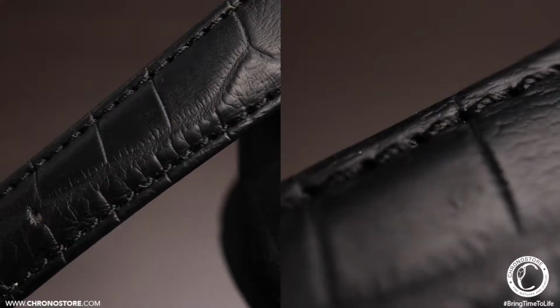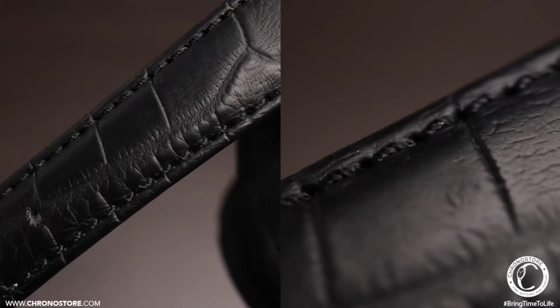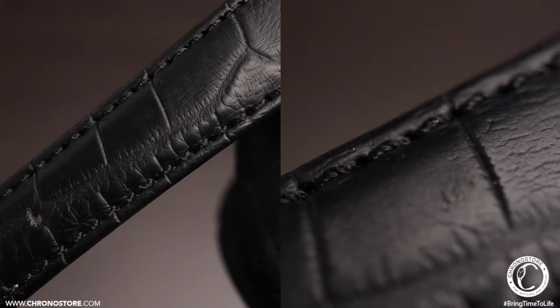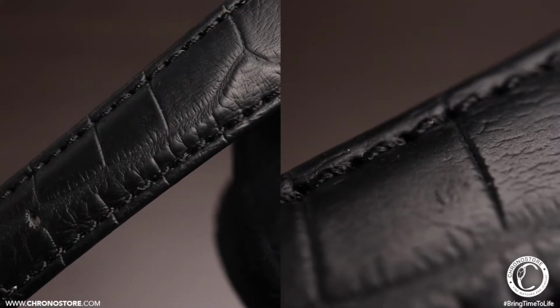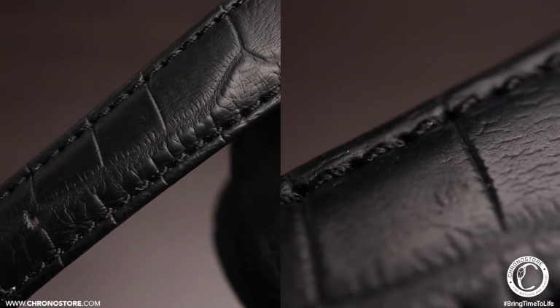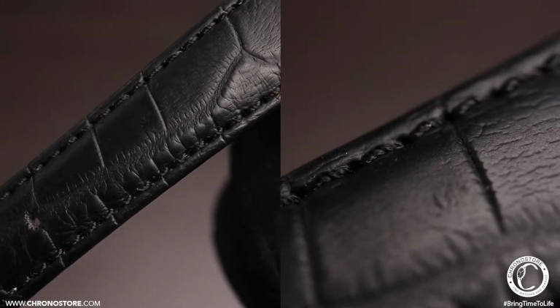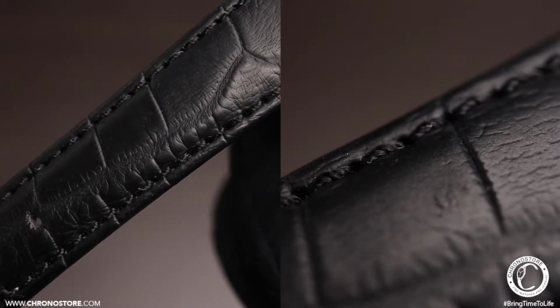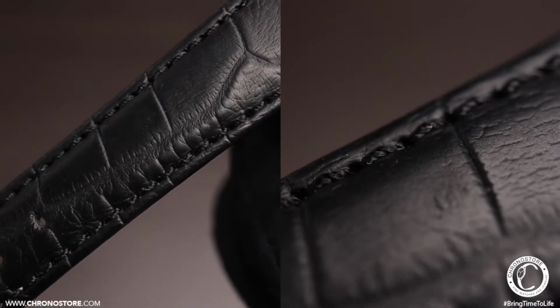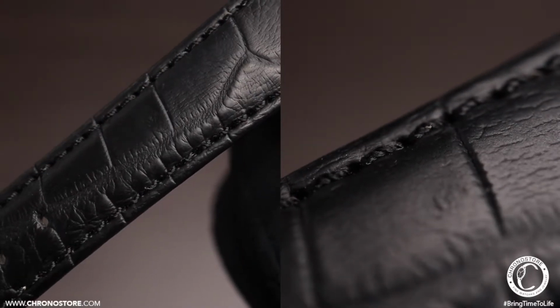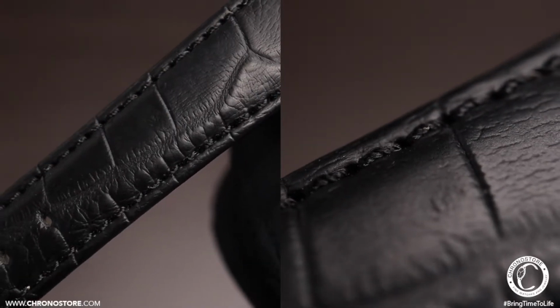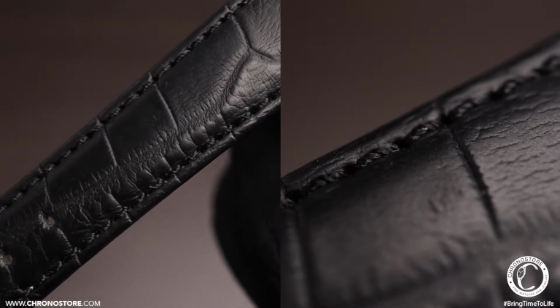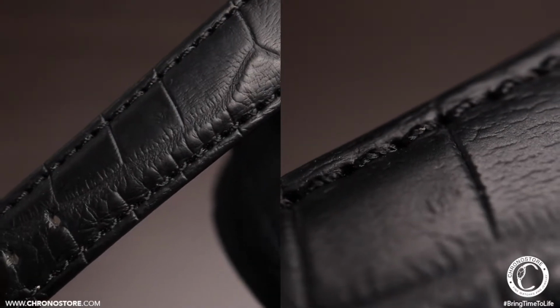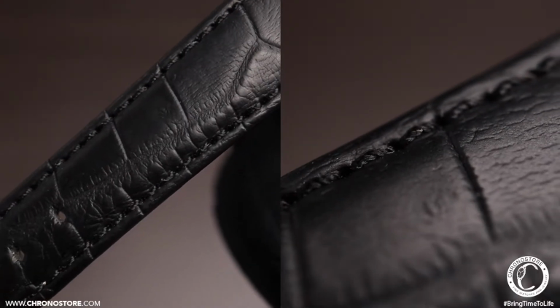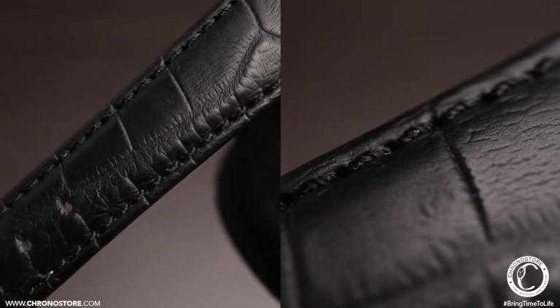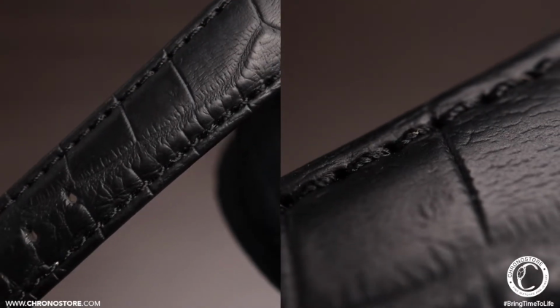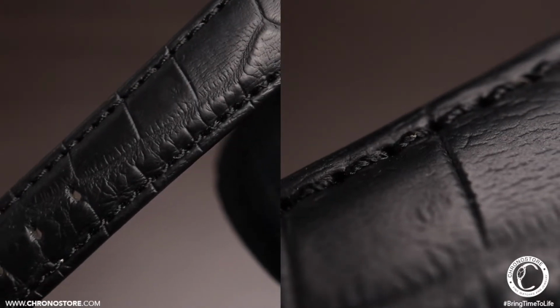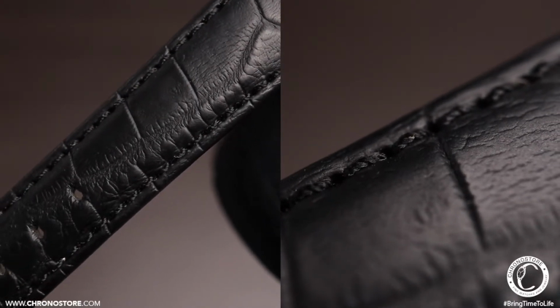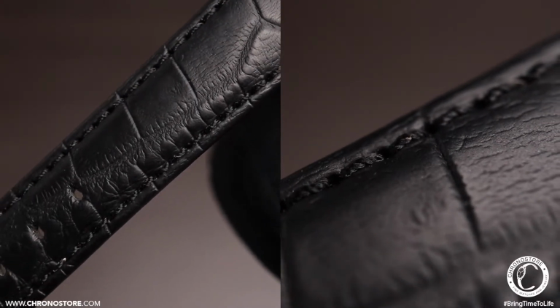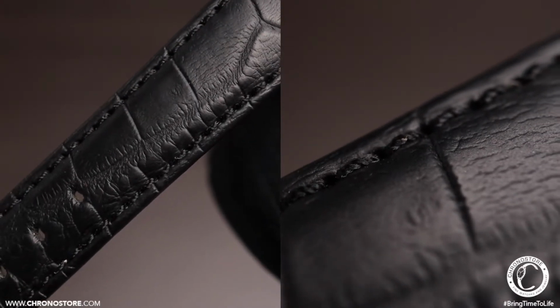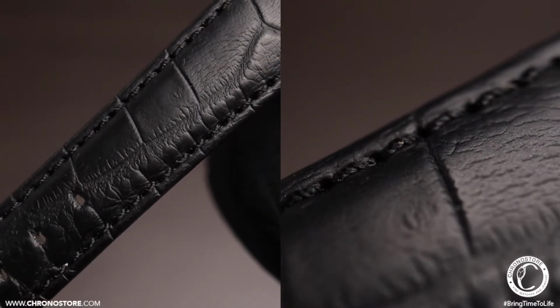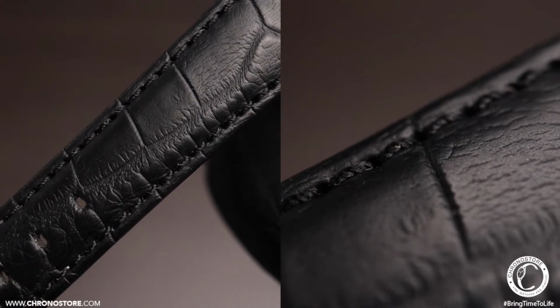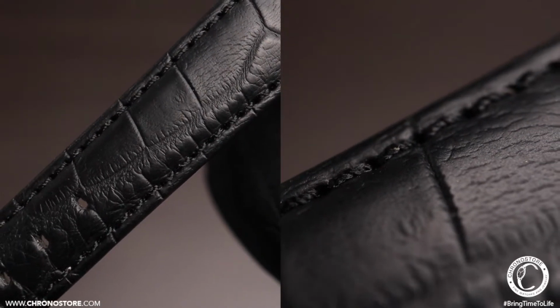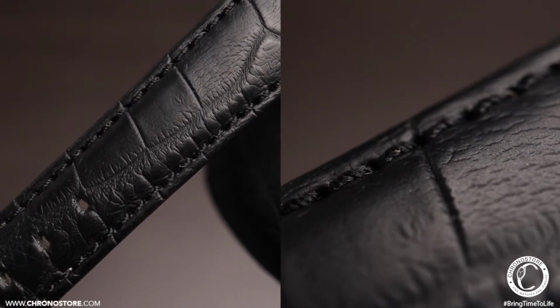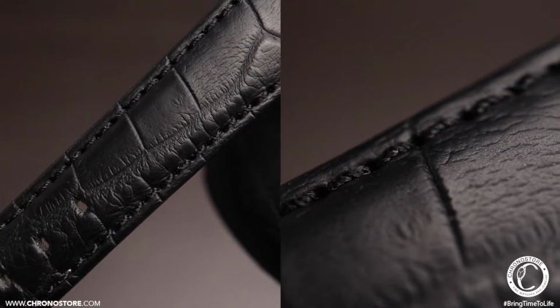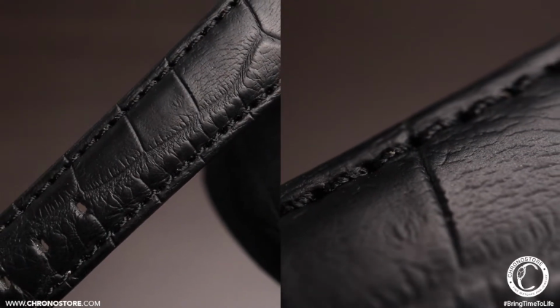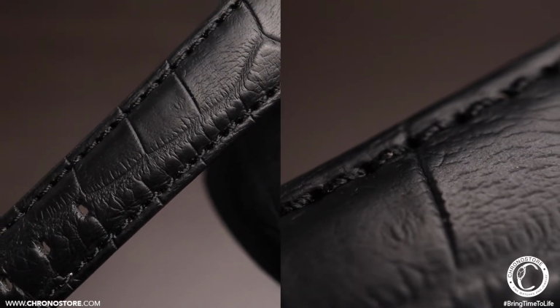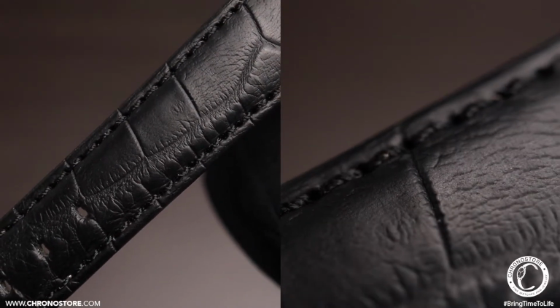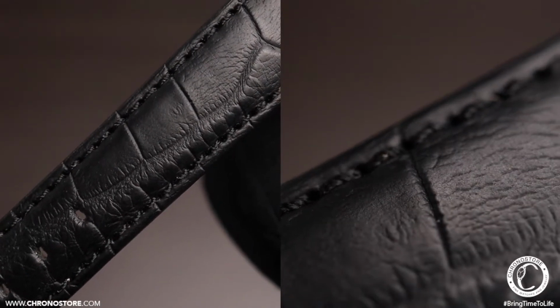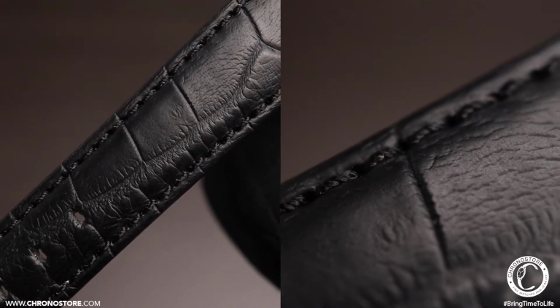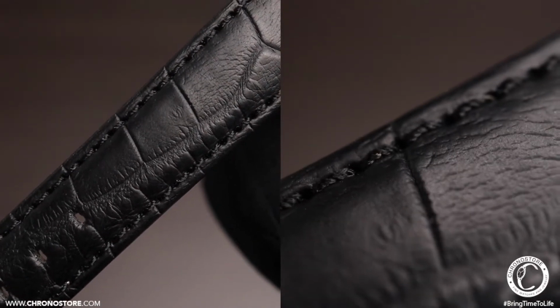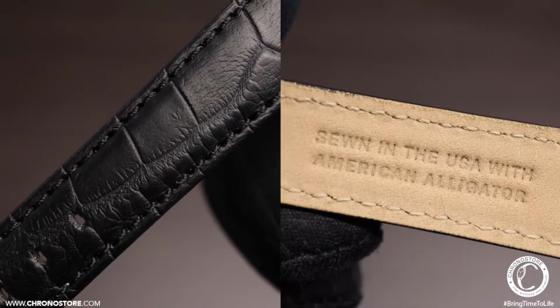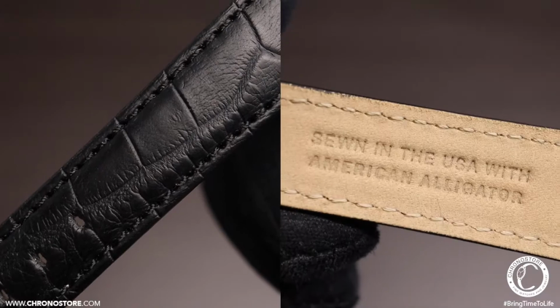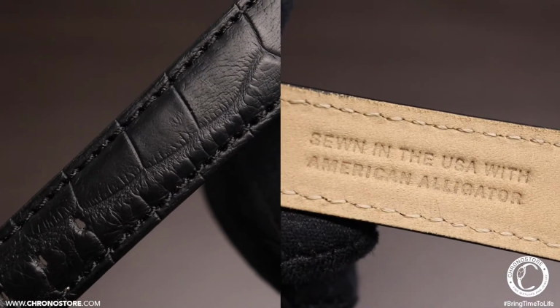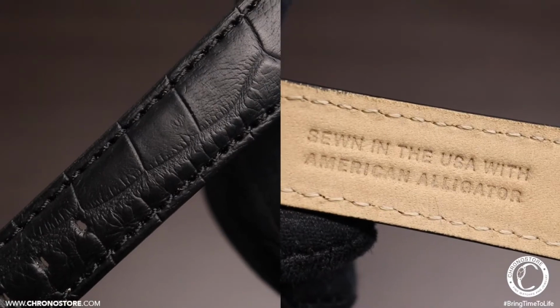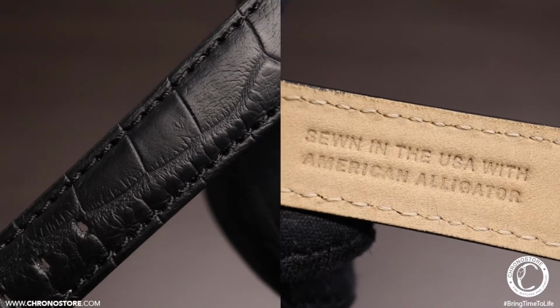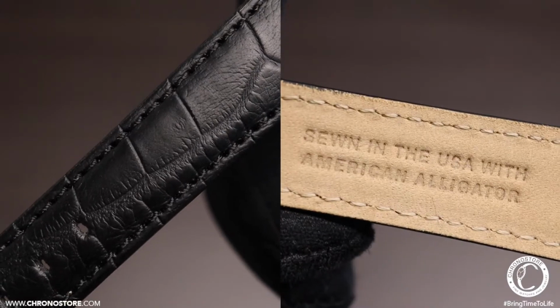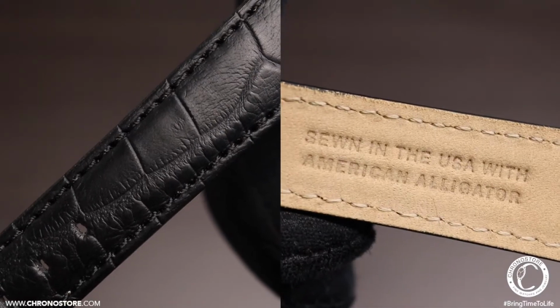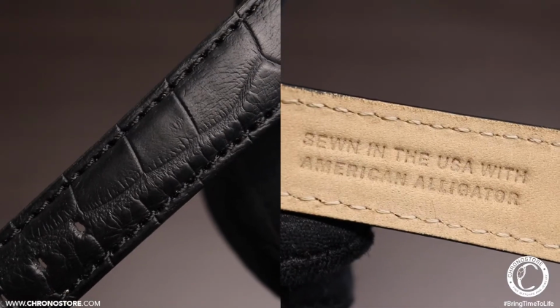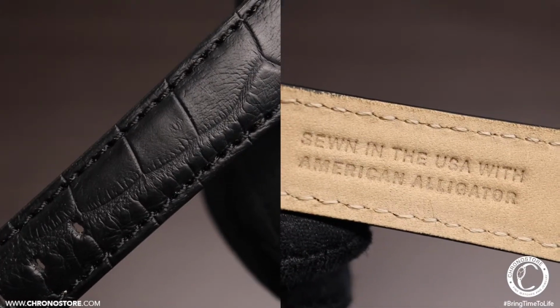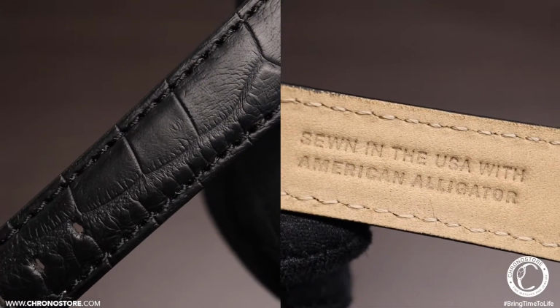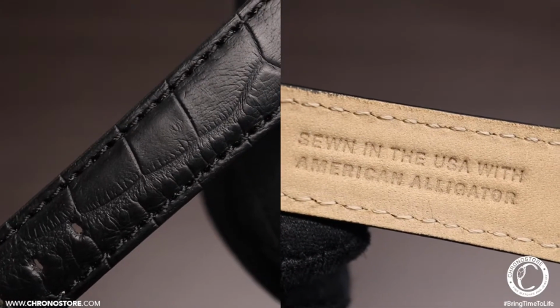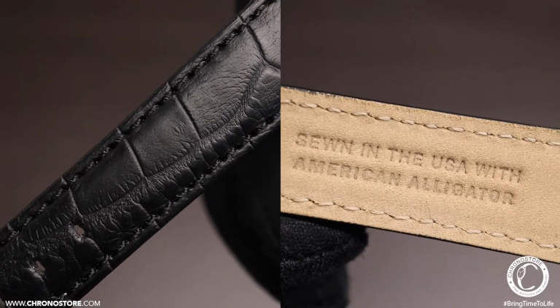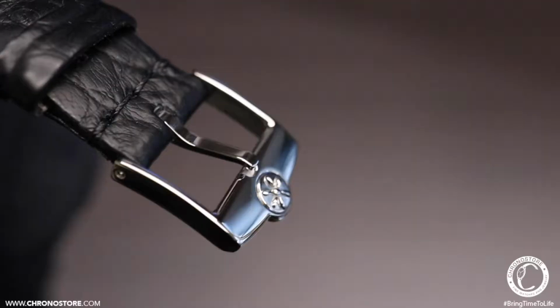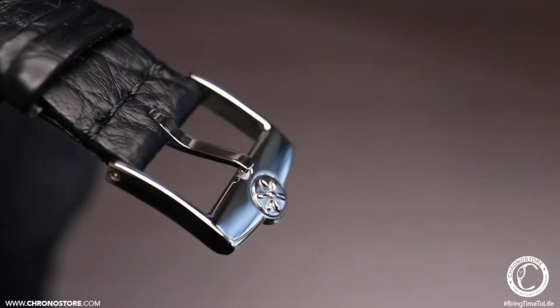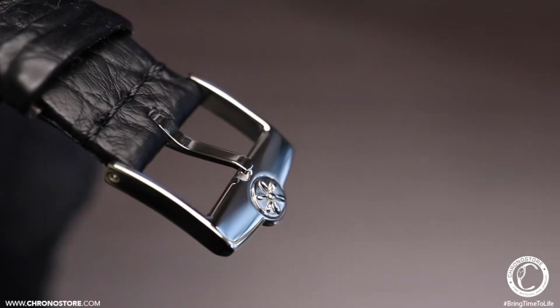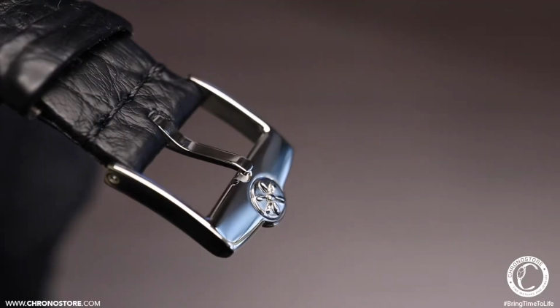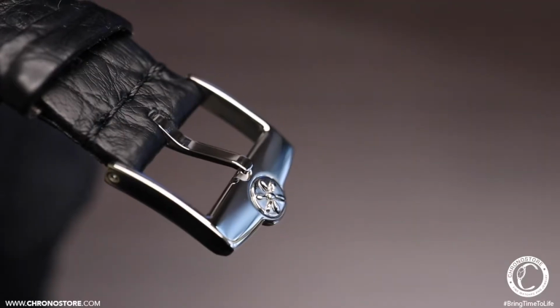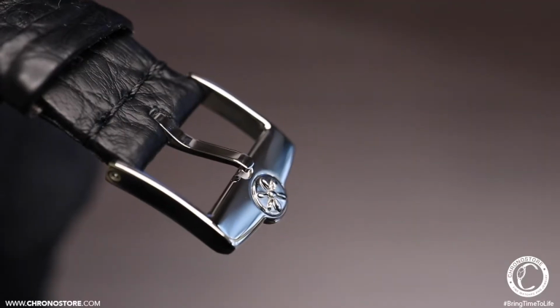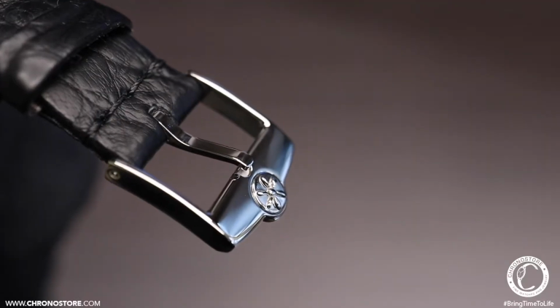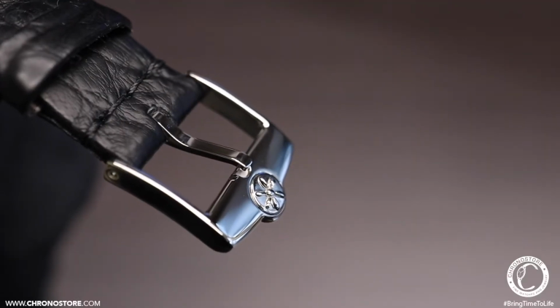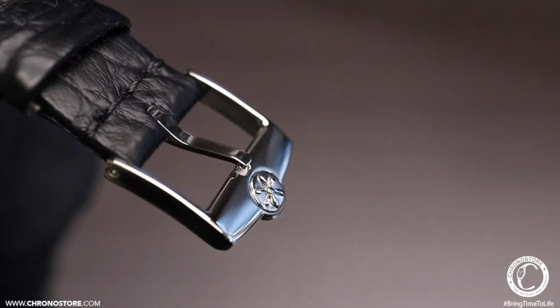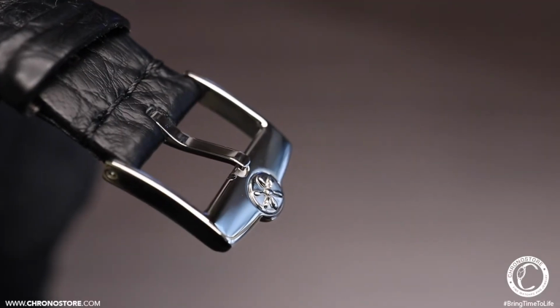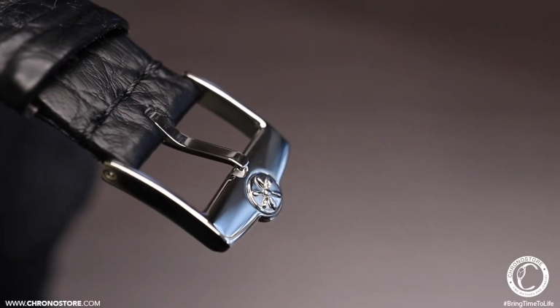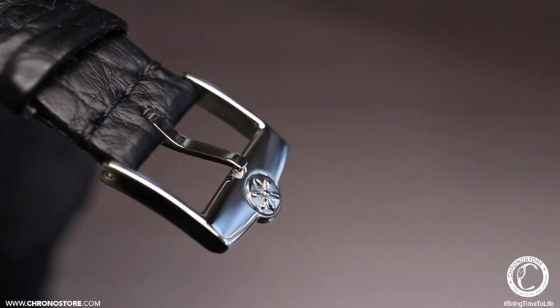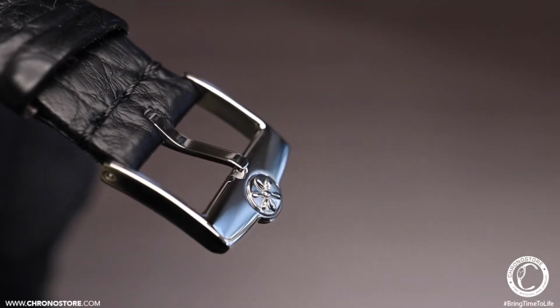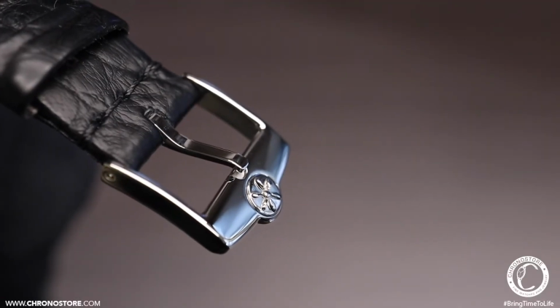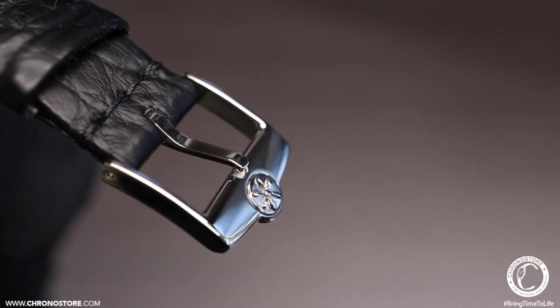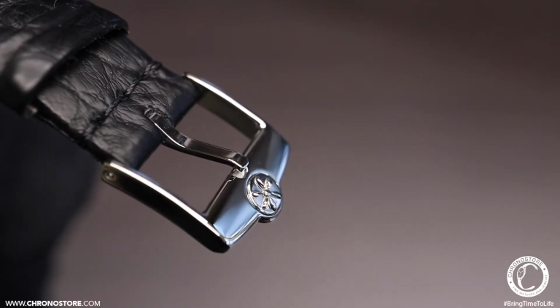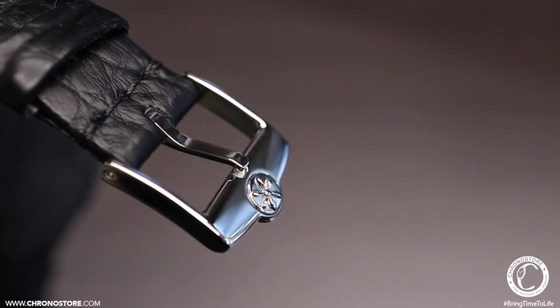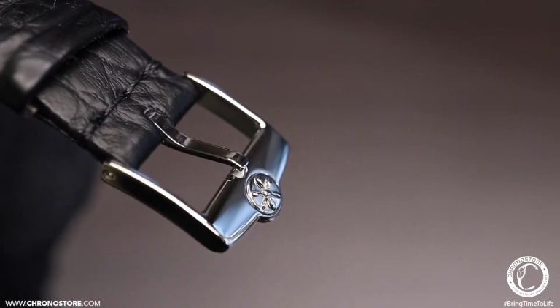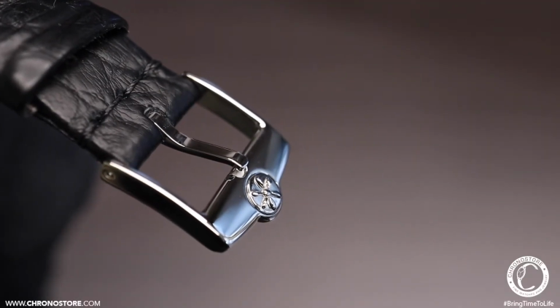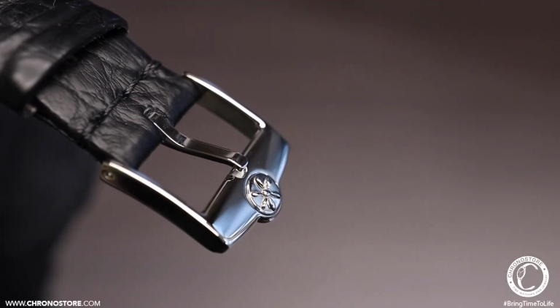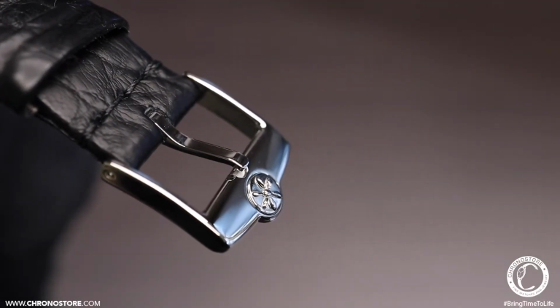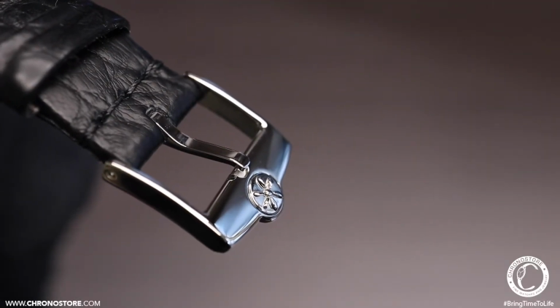Away from the case, it was given a seven and a quarter inch black alligator leather strap kept together by a universally simple tang buckle.